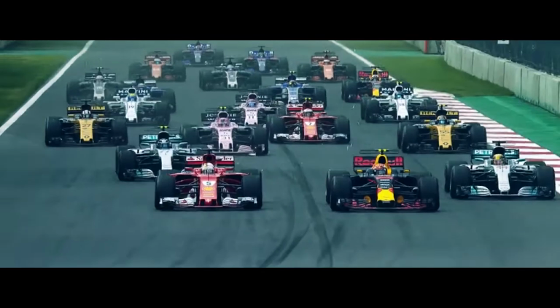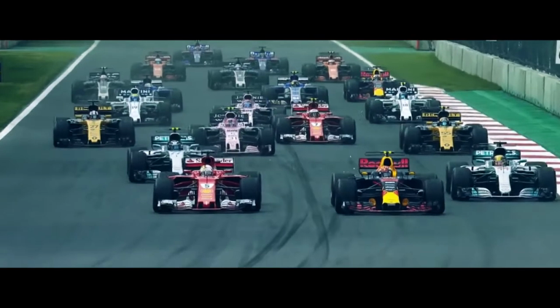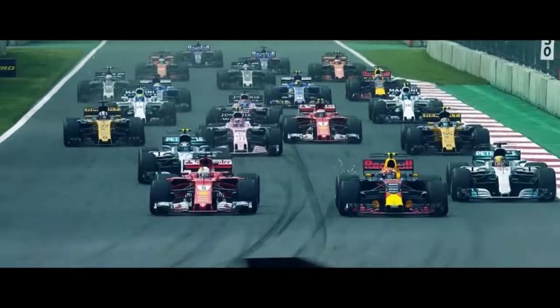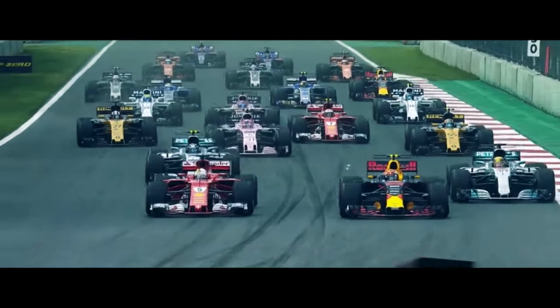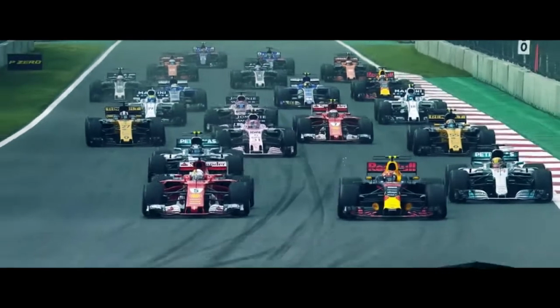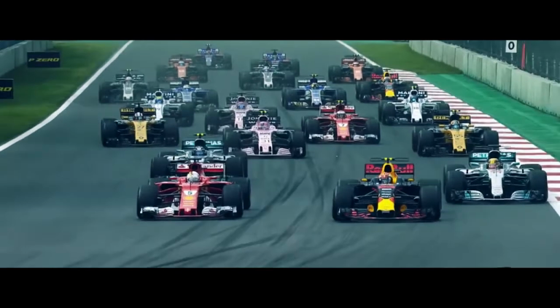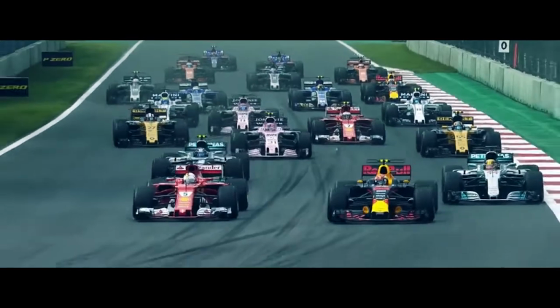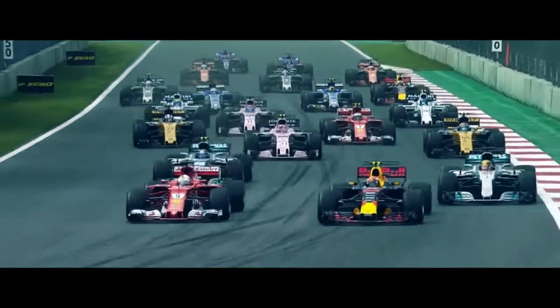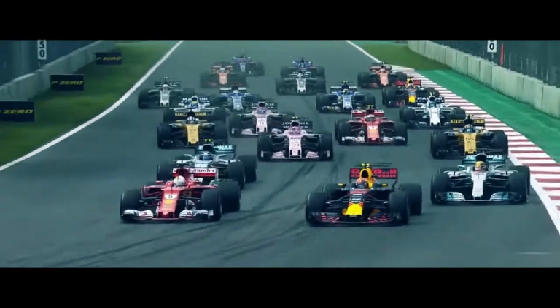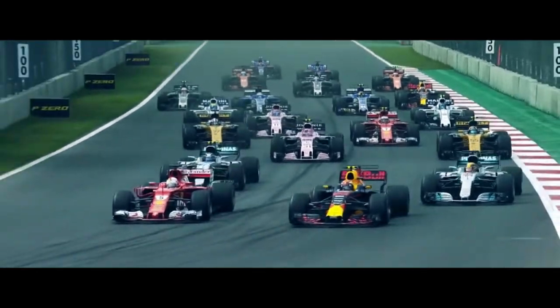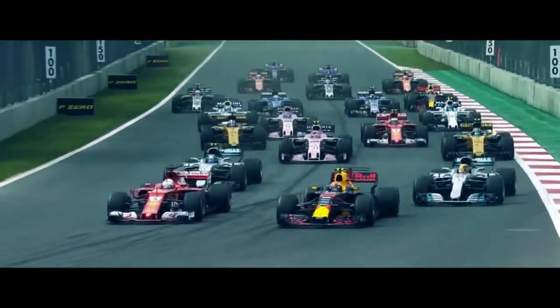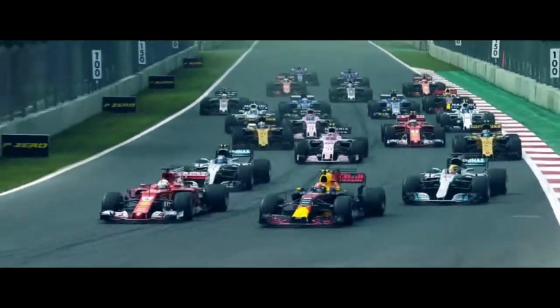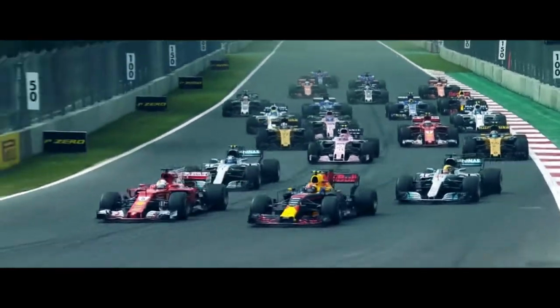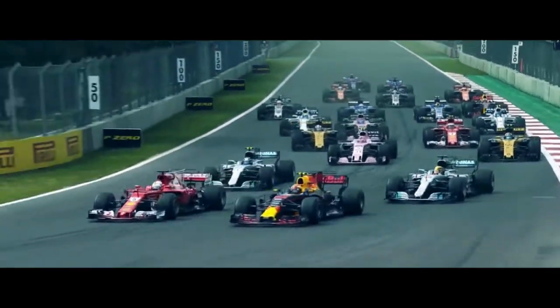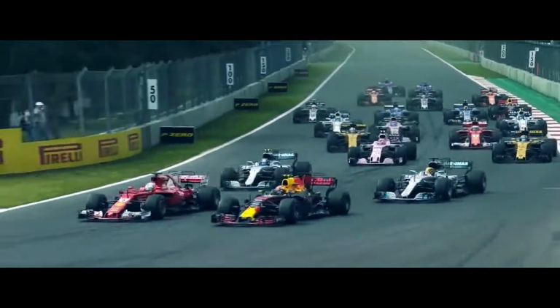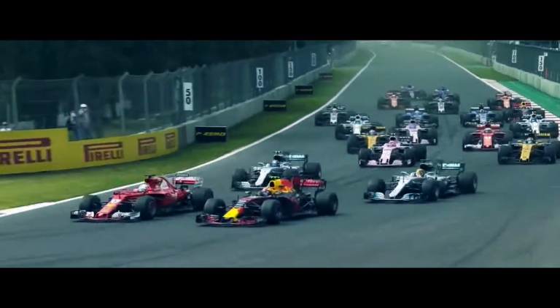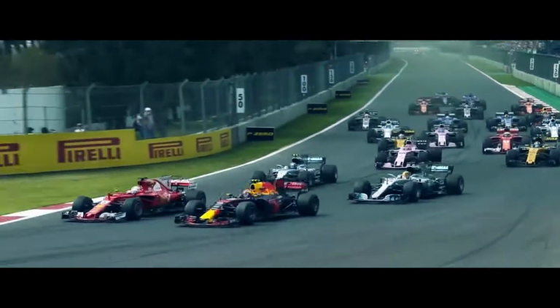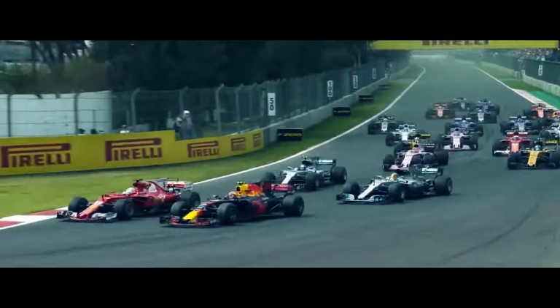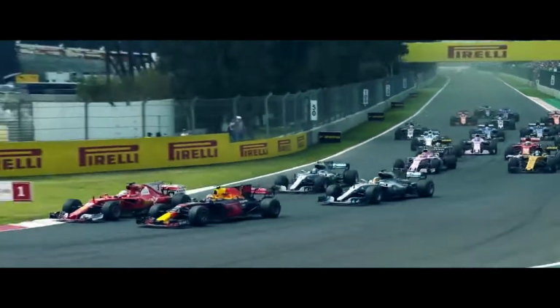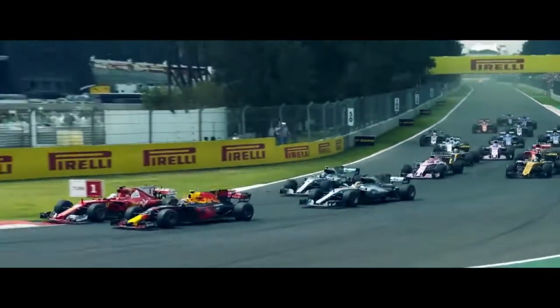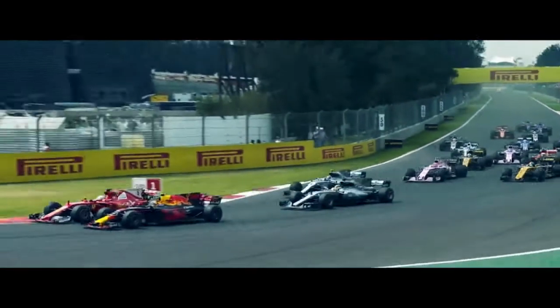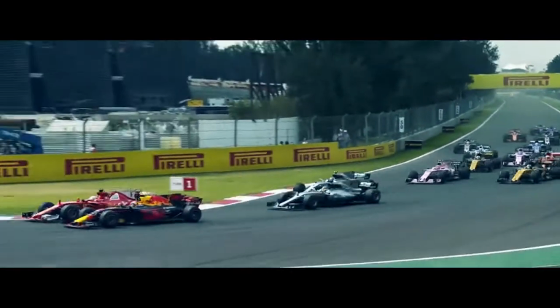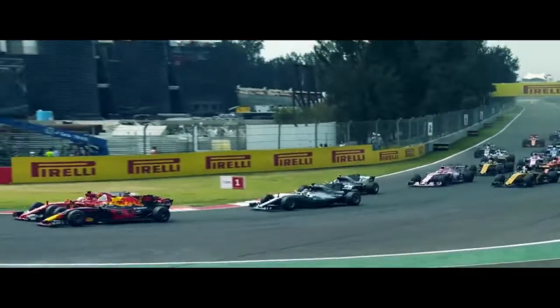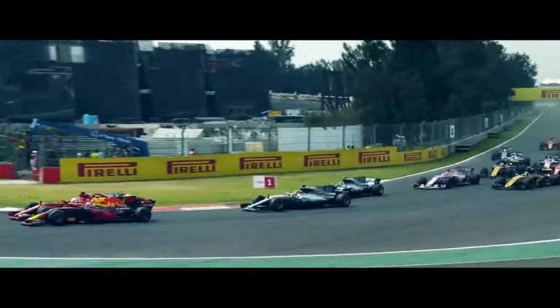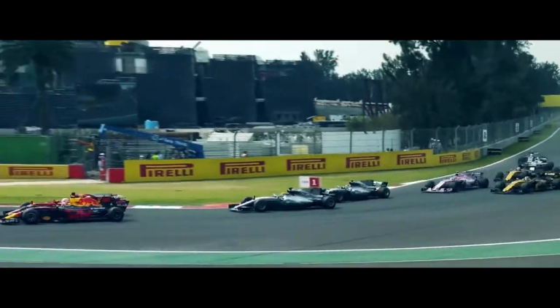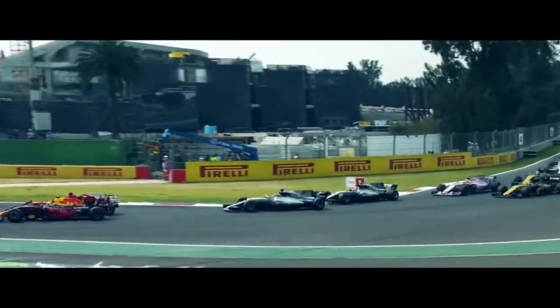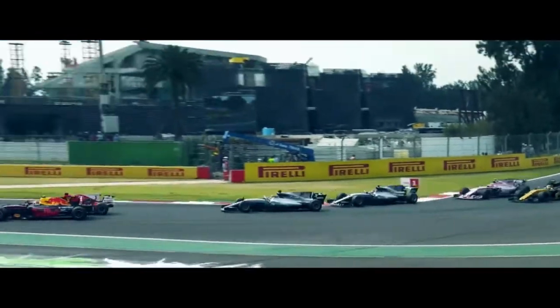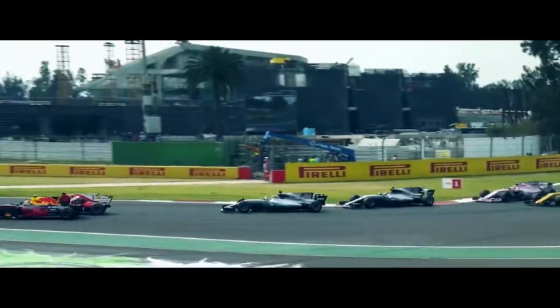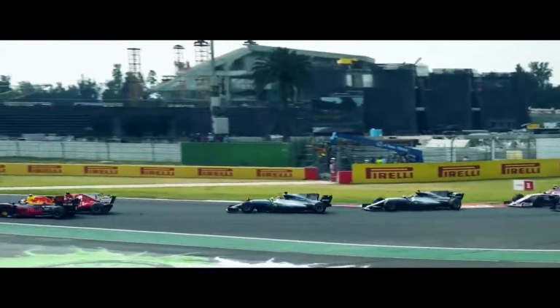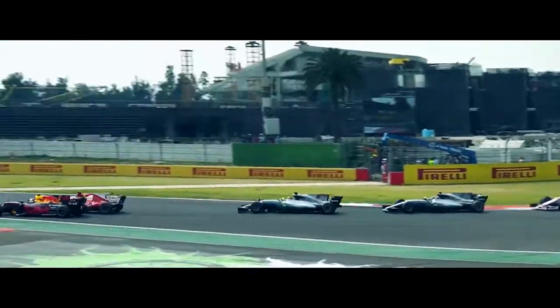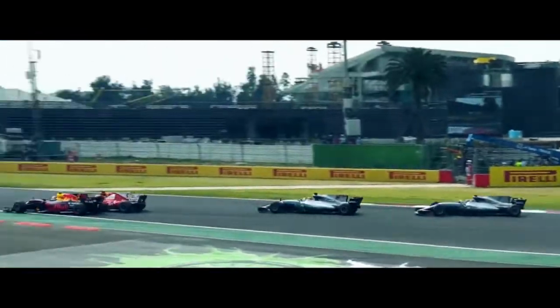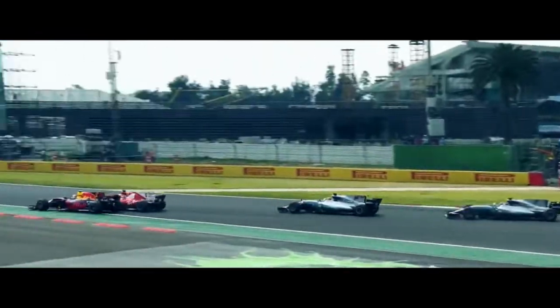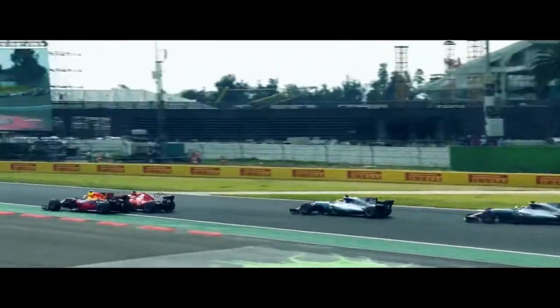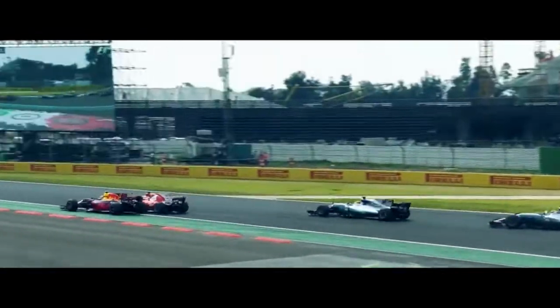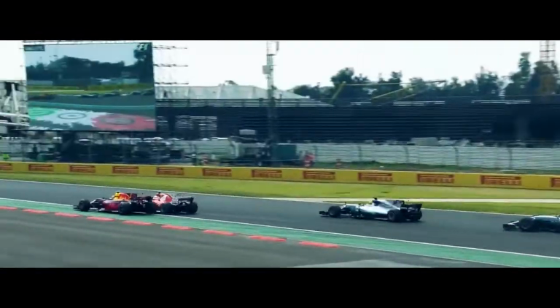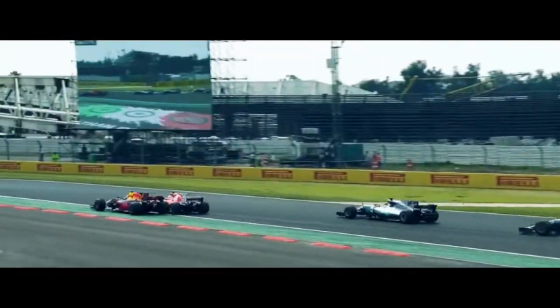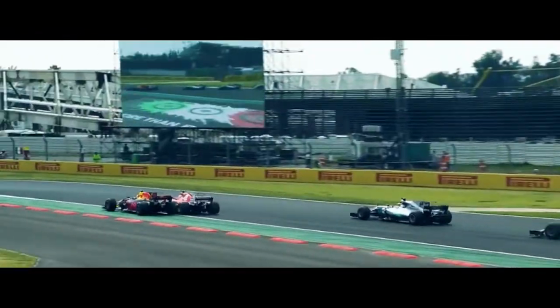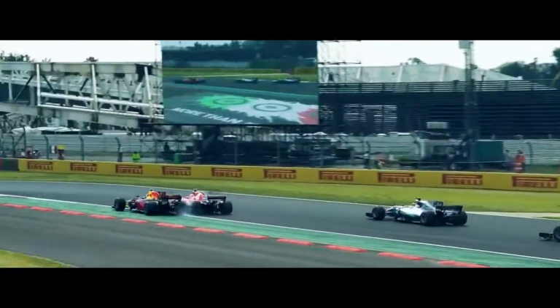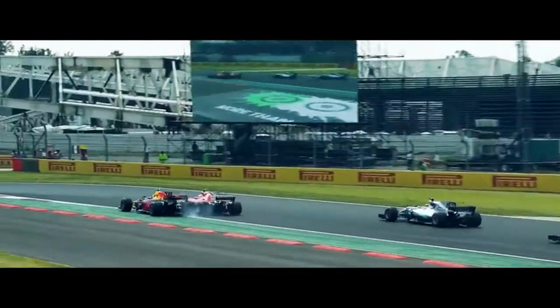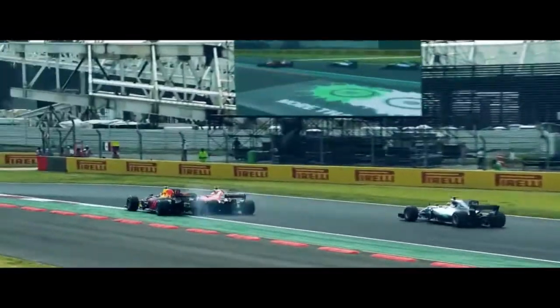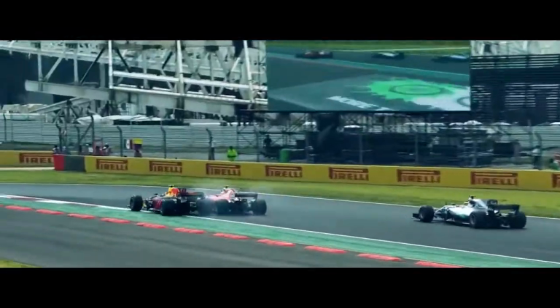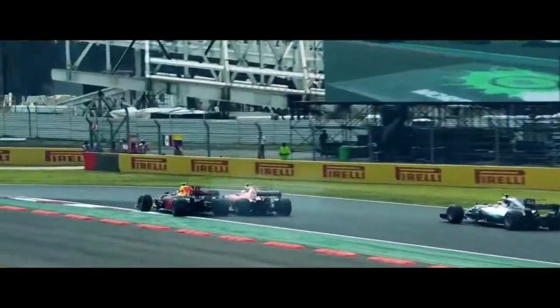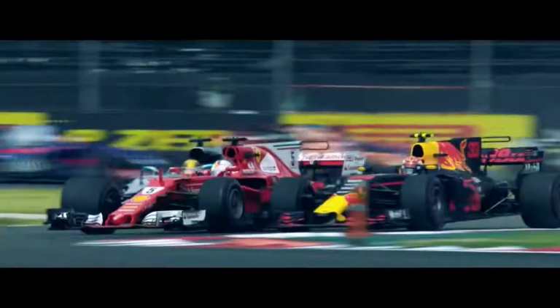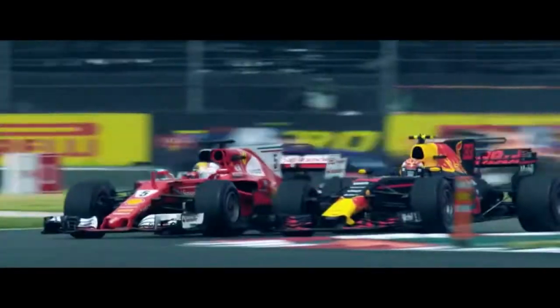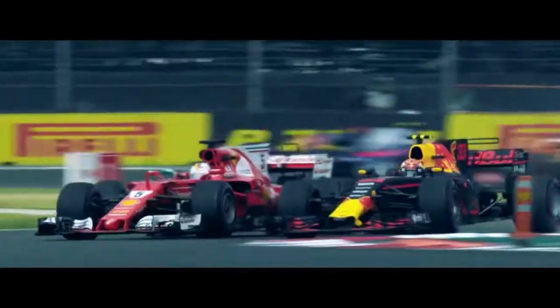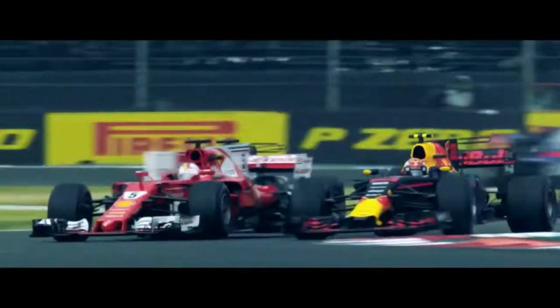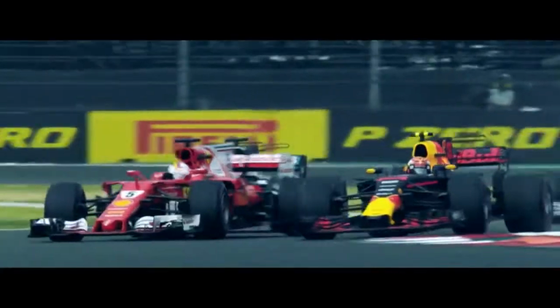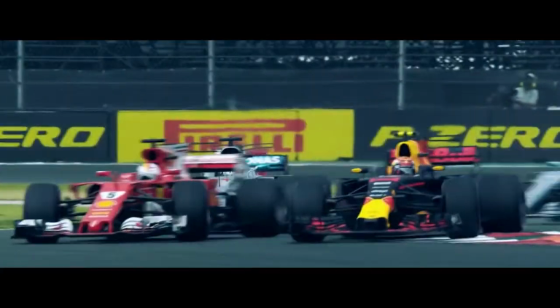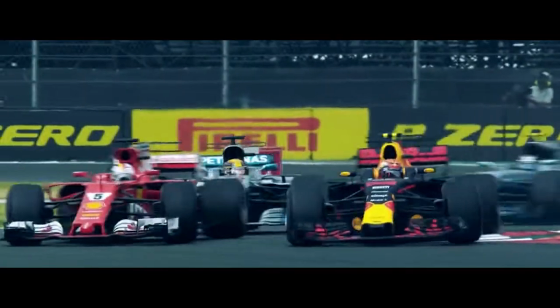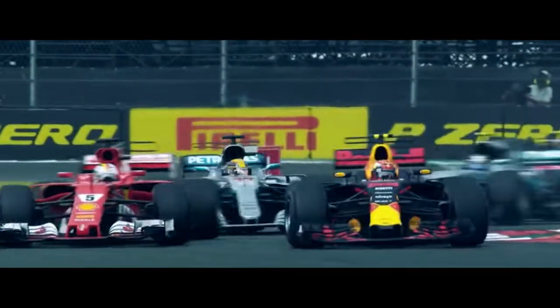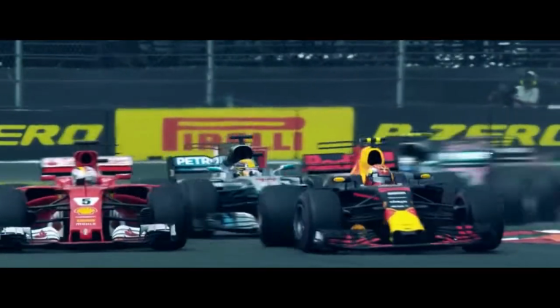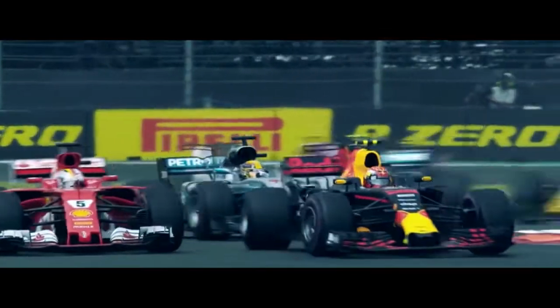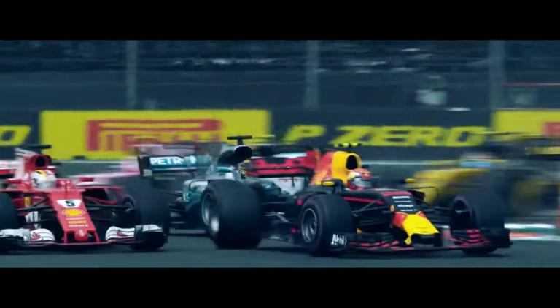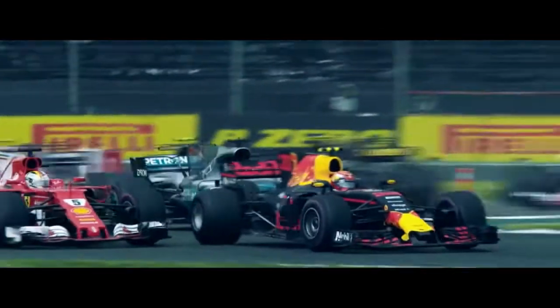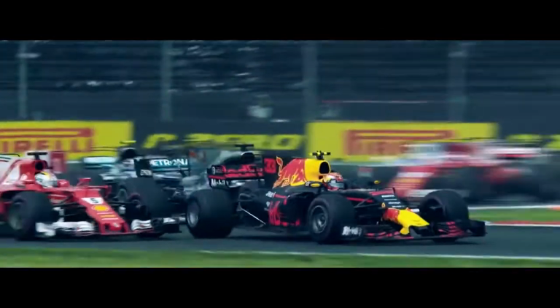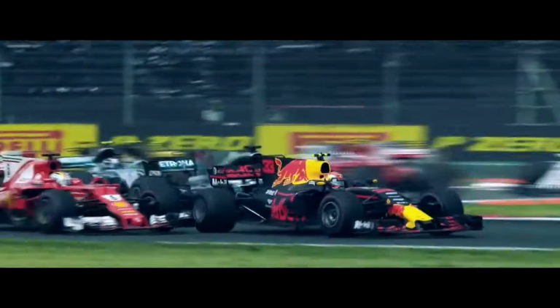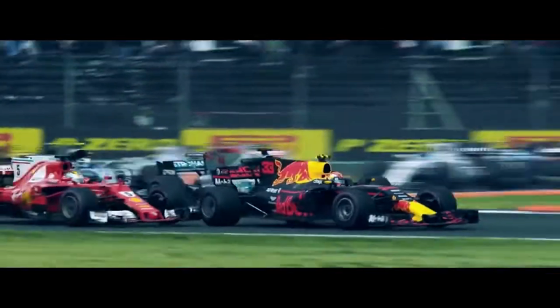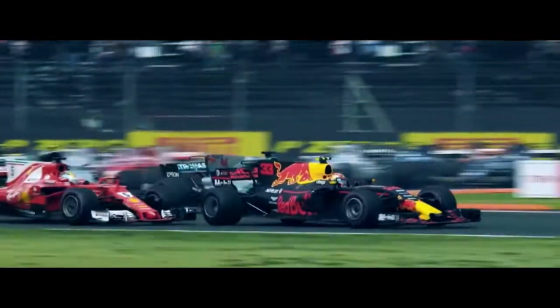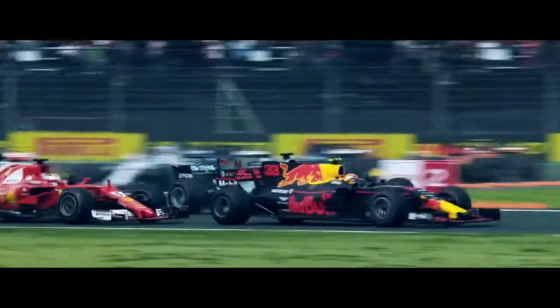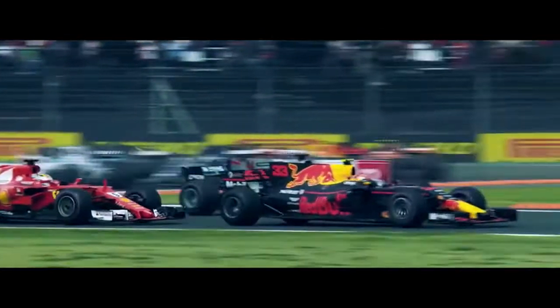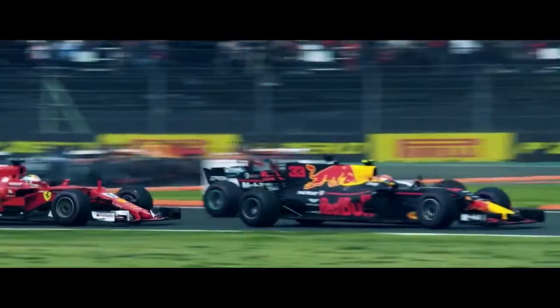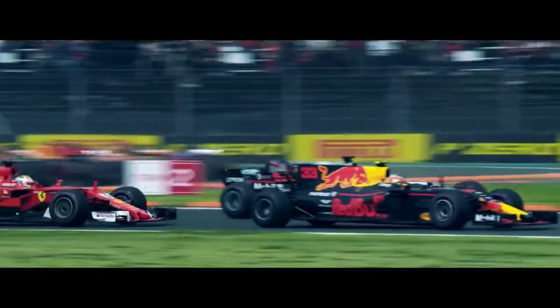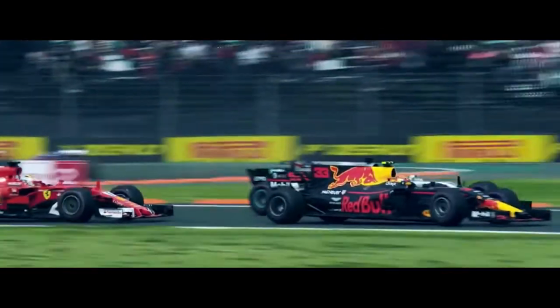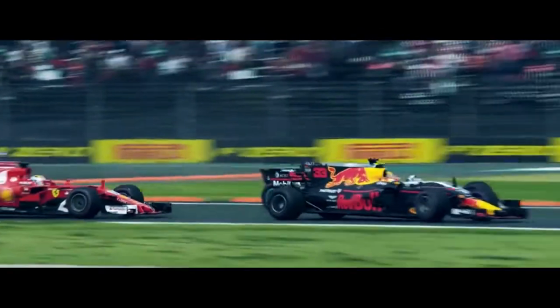Verstappen around the outside, Hamilton in third place. Verstappen and Vettel touch once again, but this time Vettel picks up a little bit of damage.